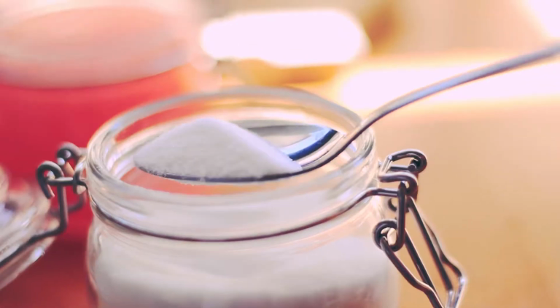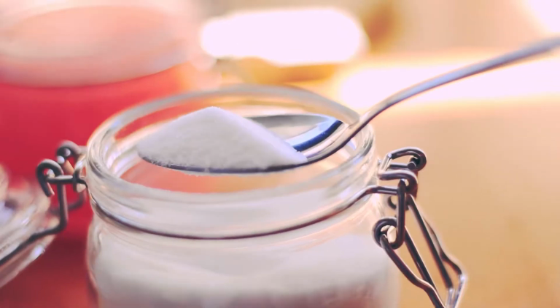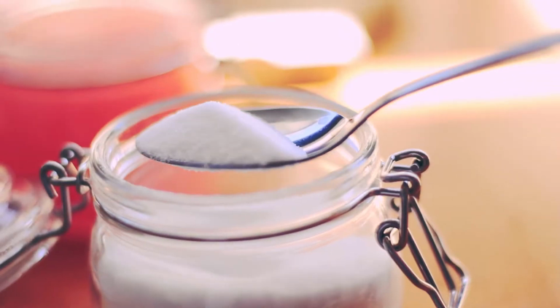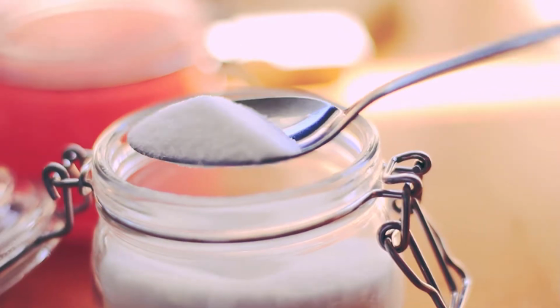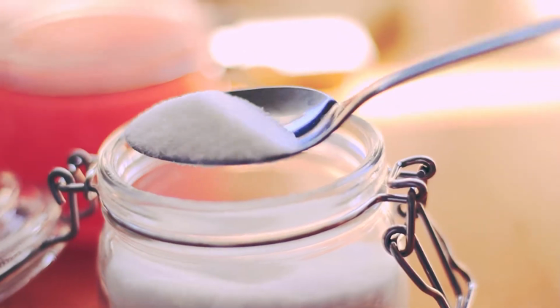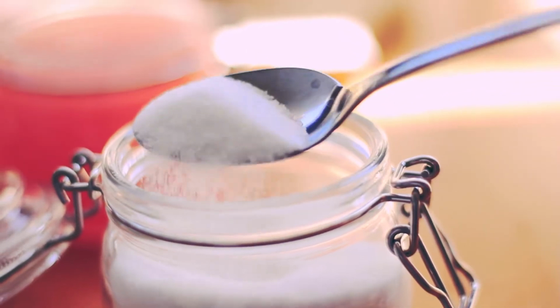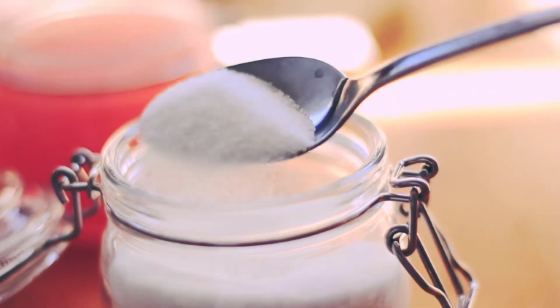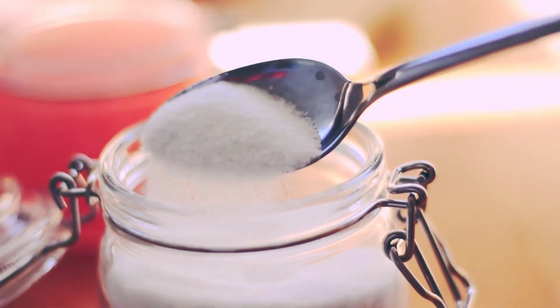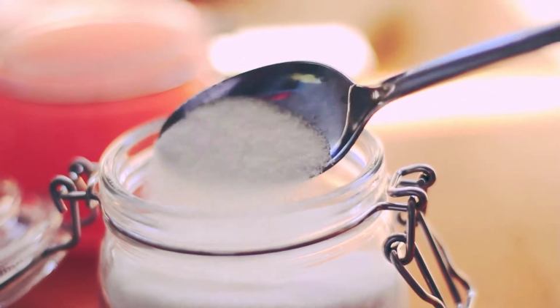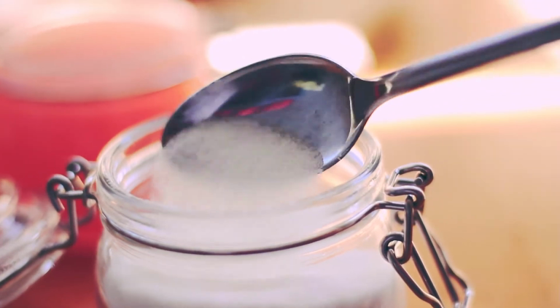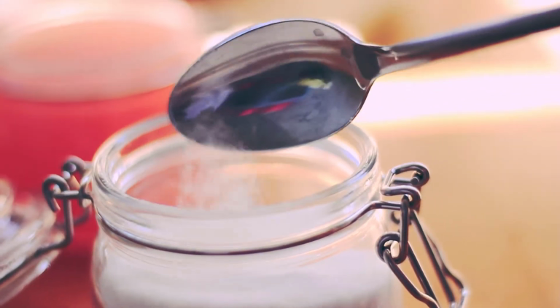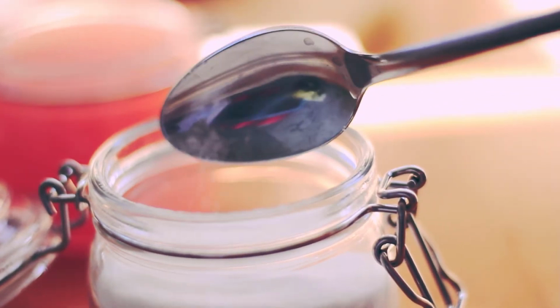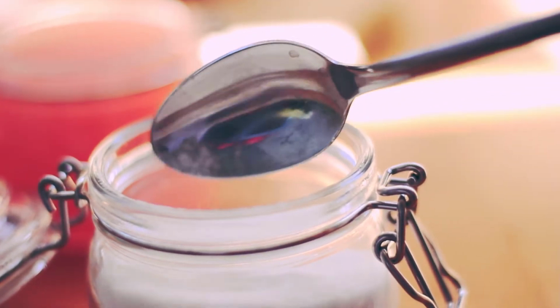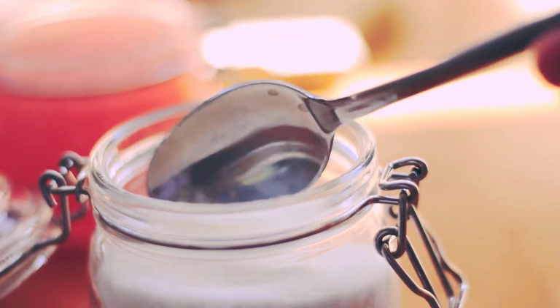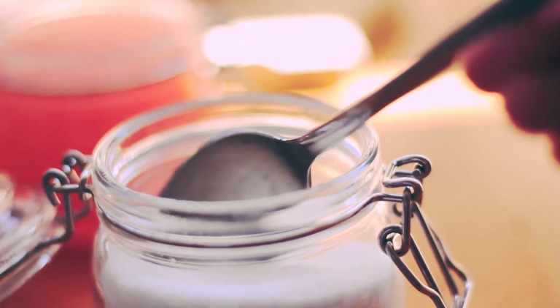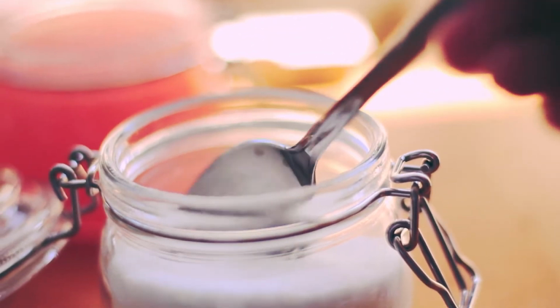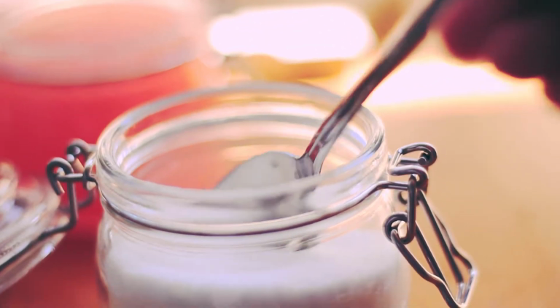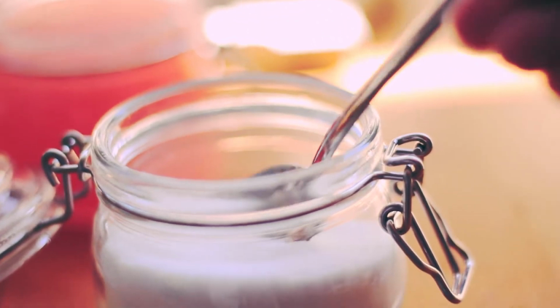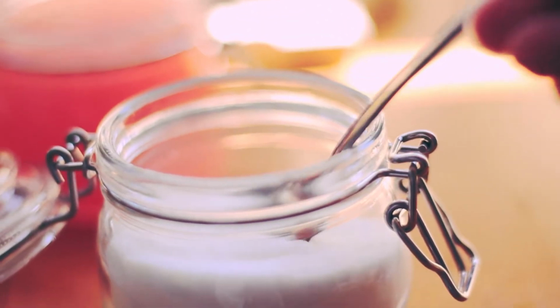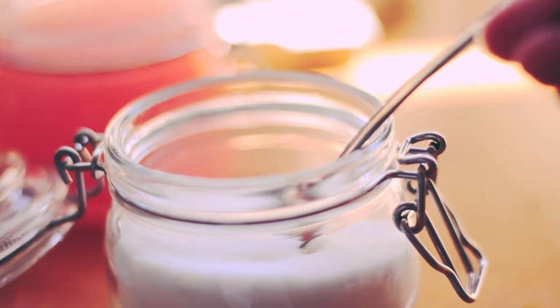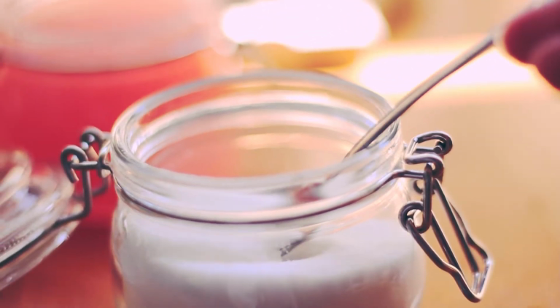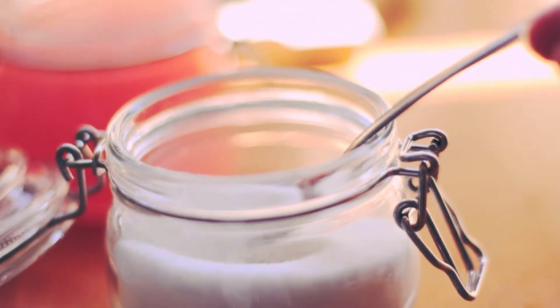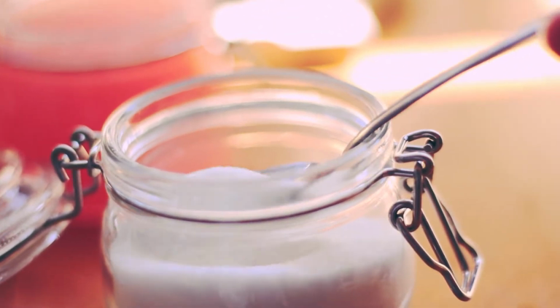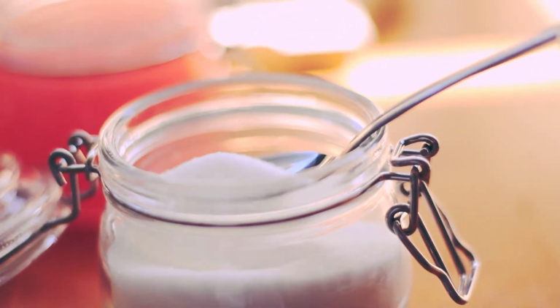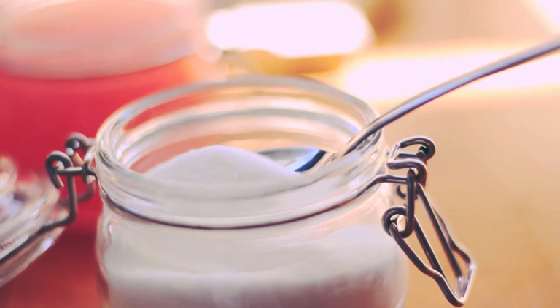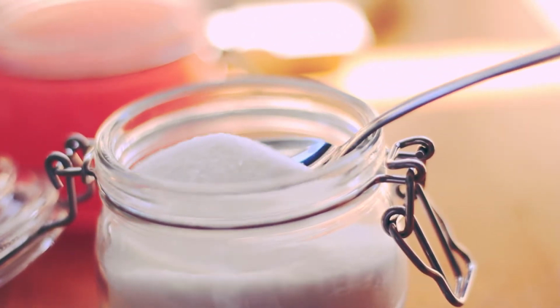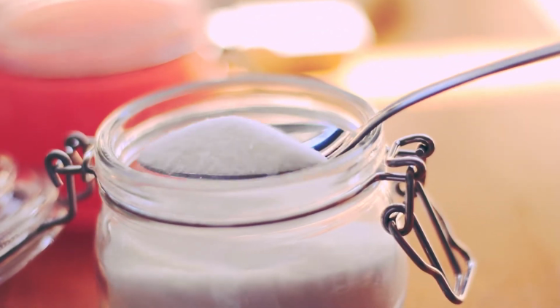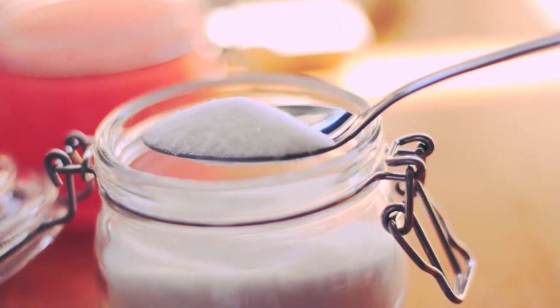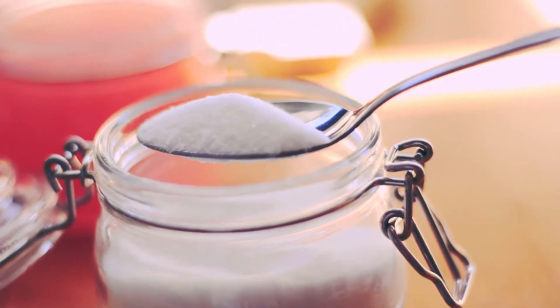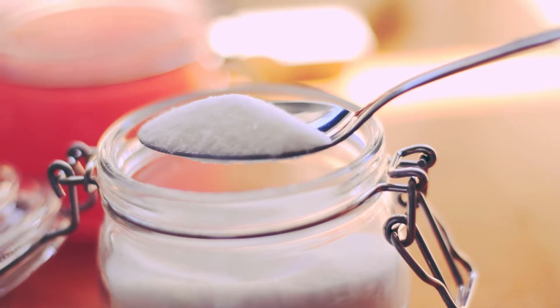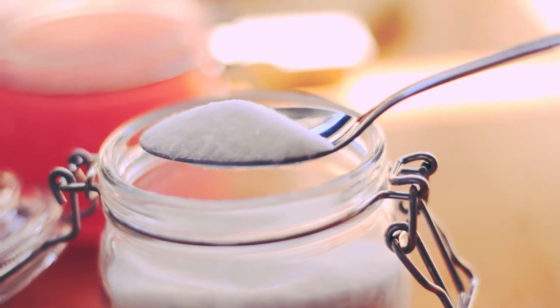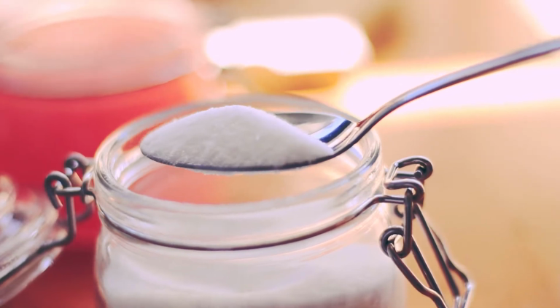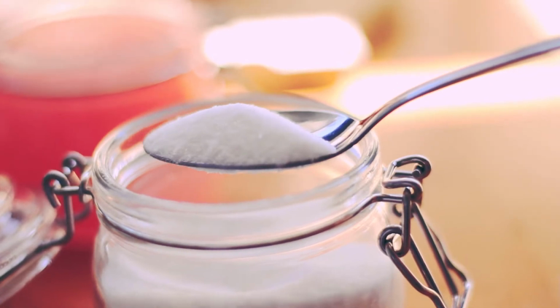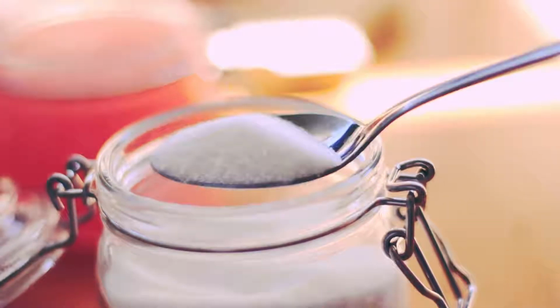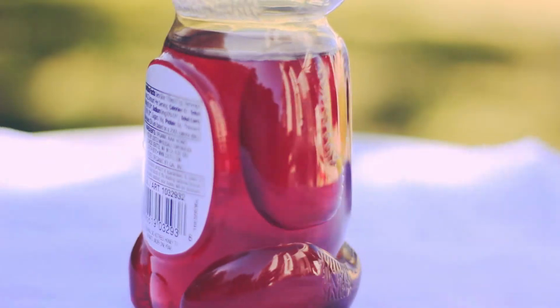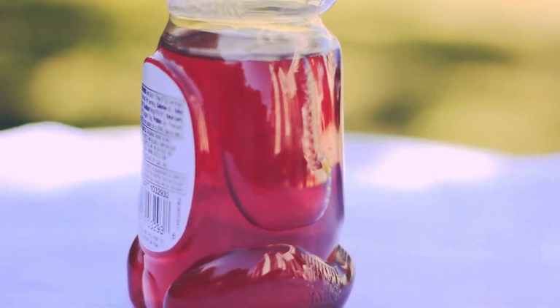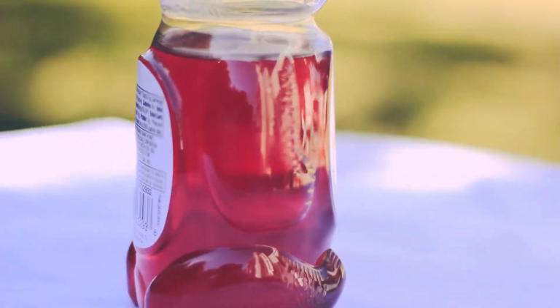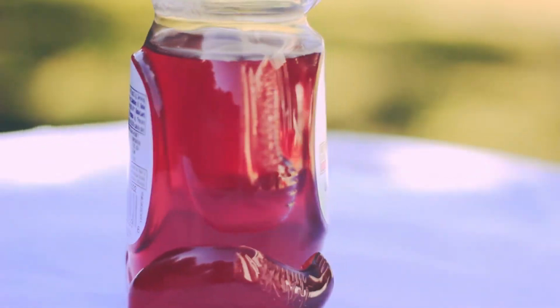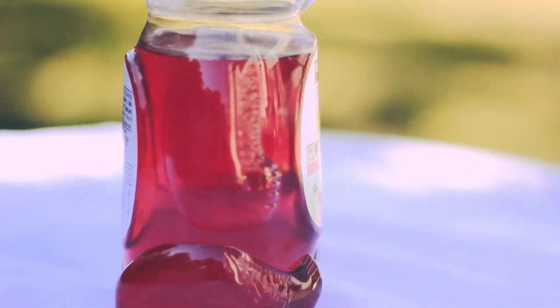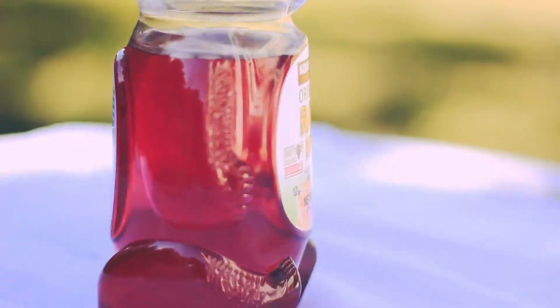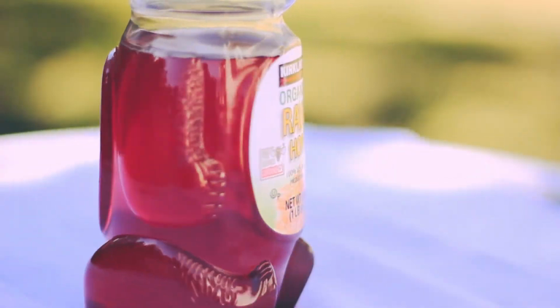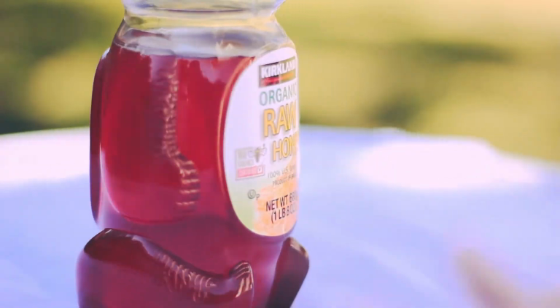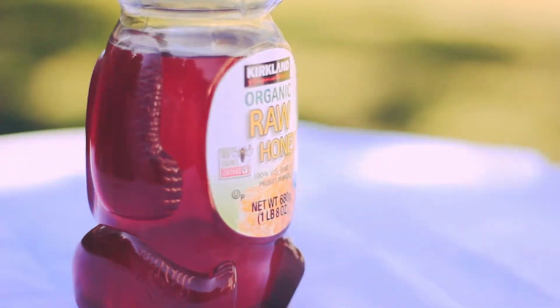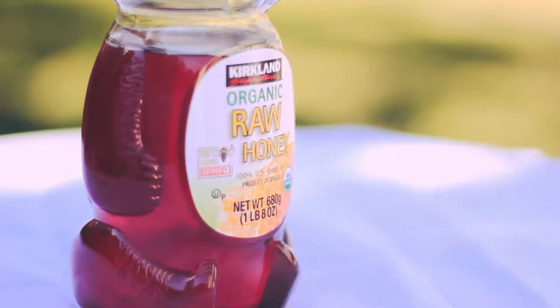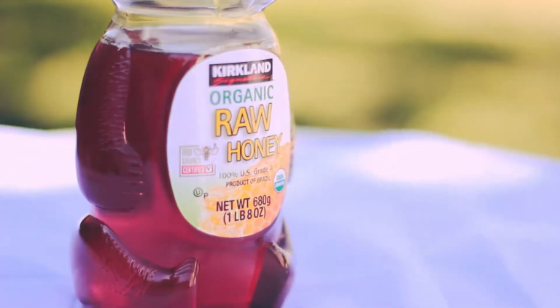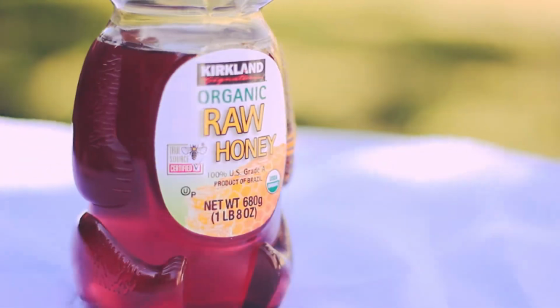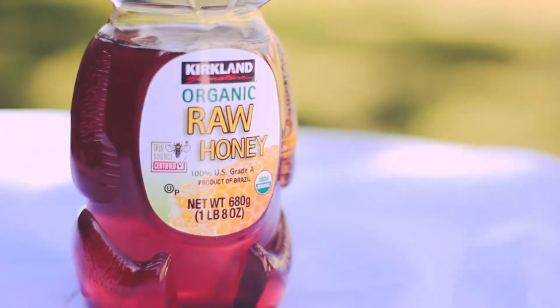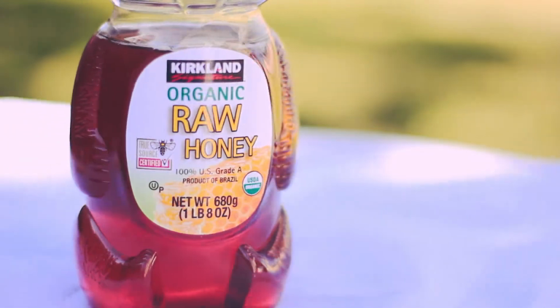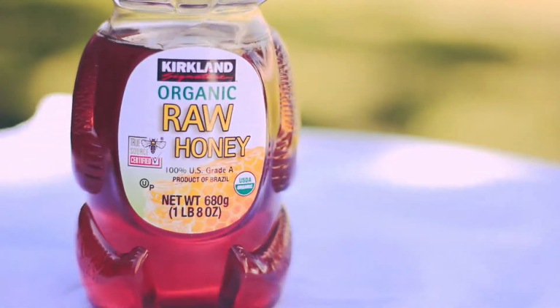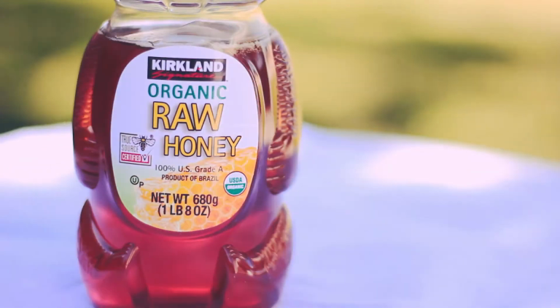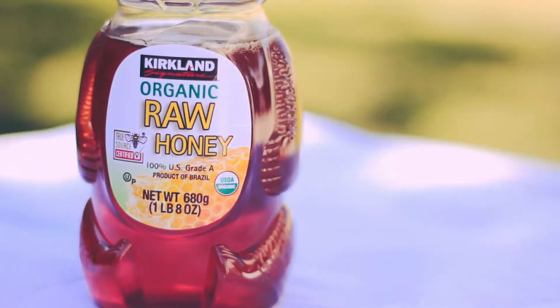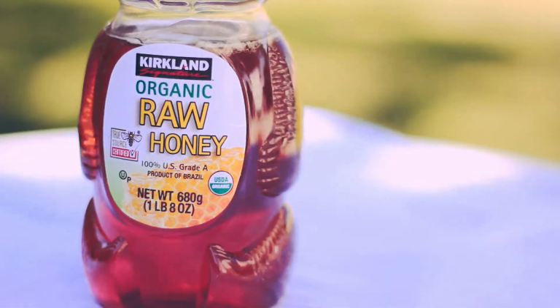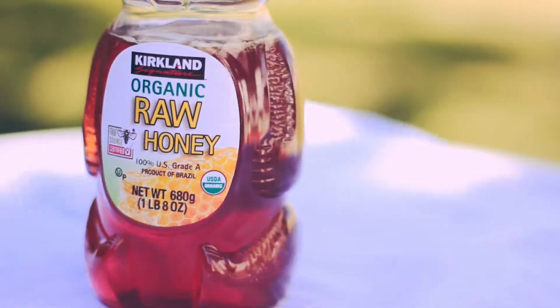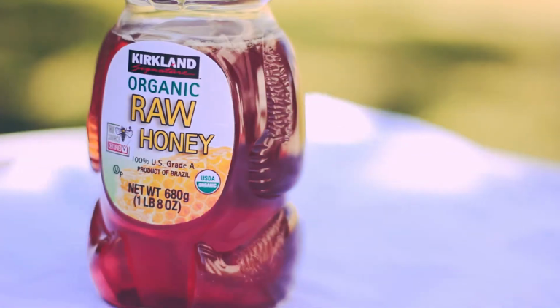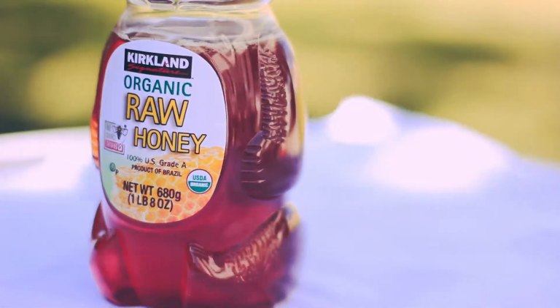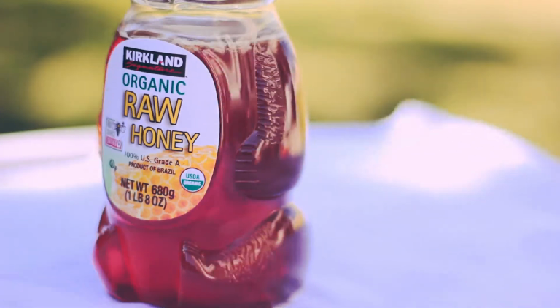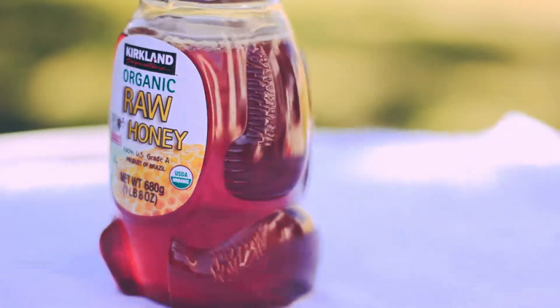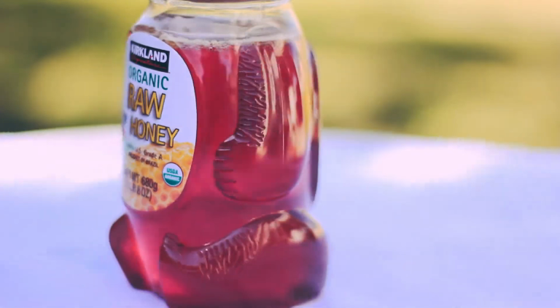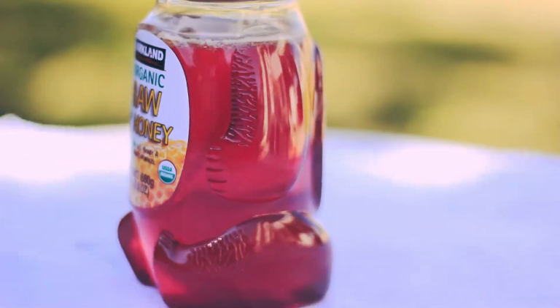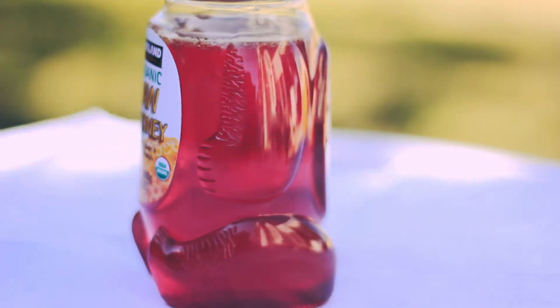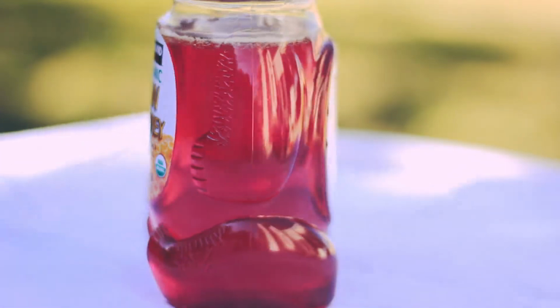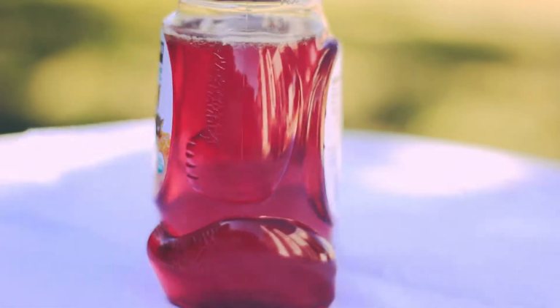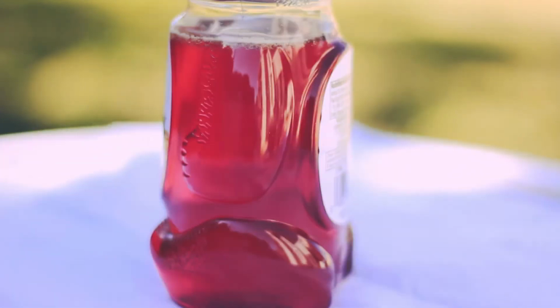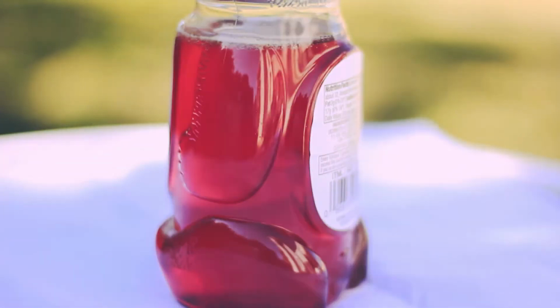First, I will use sugar for a normal drink. Second, I will use honey for a healthy version of the drink.